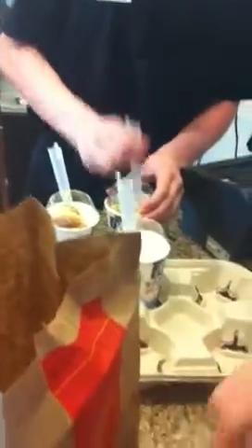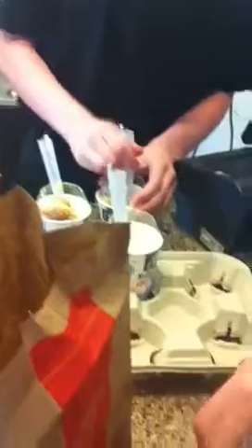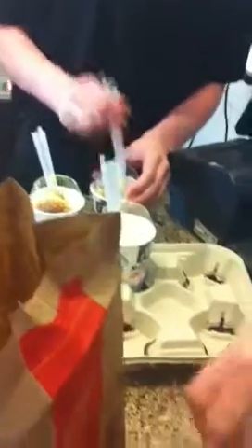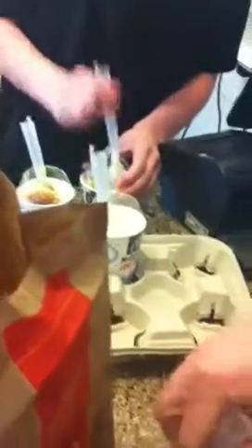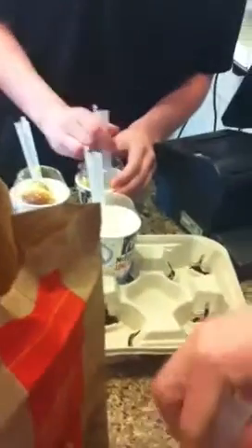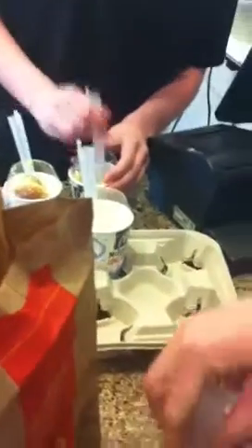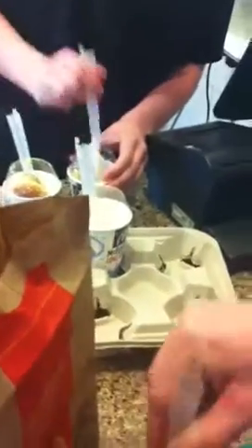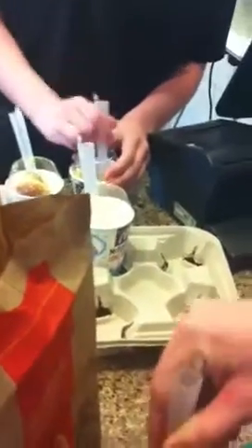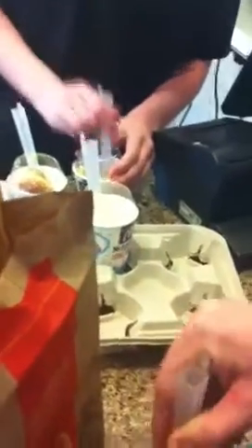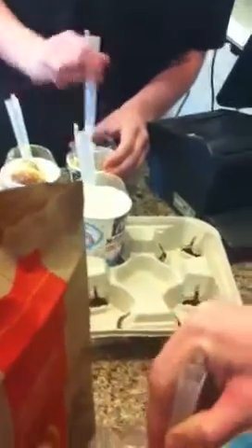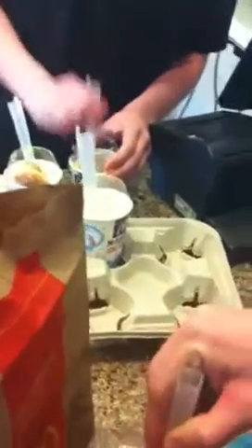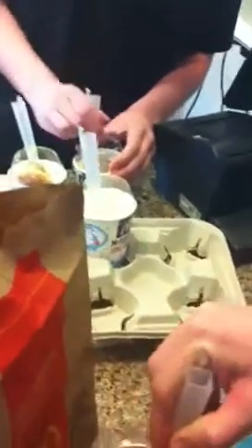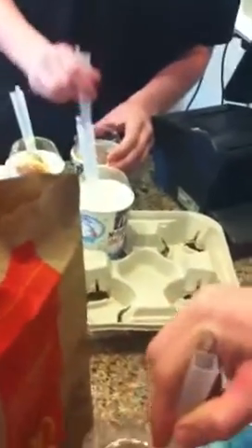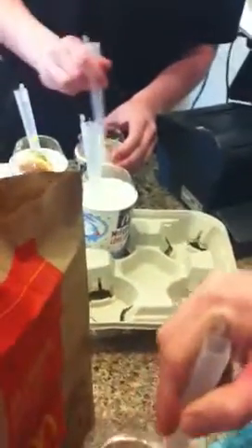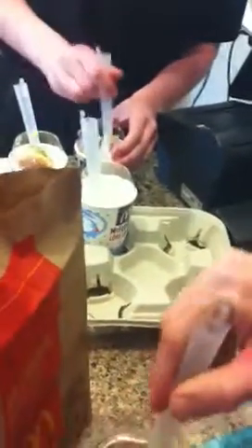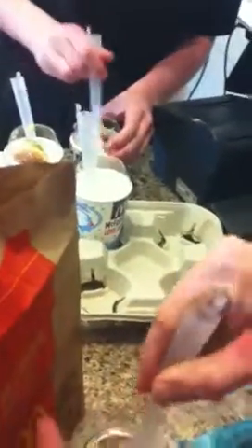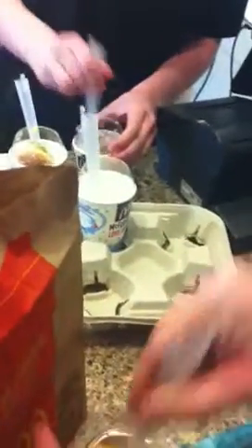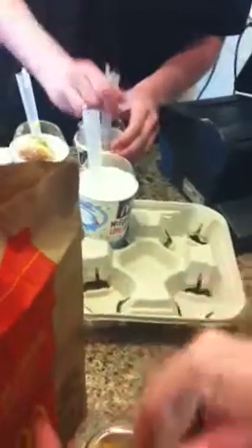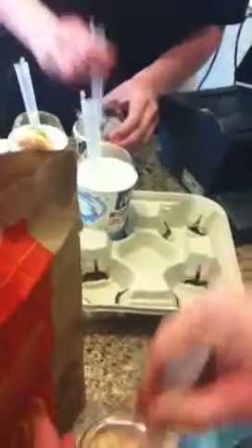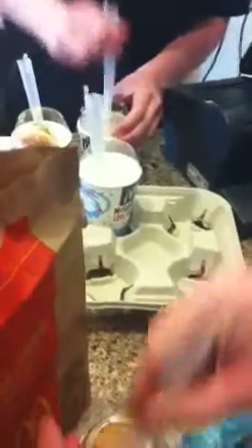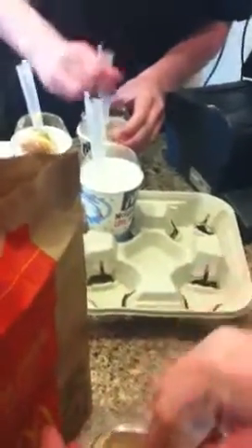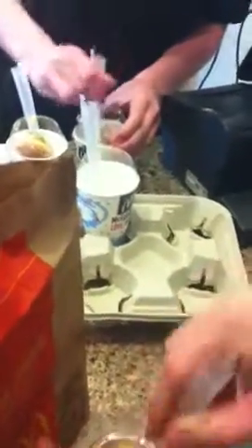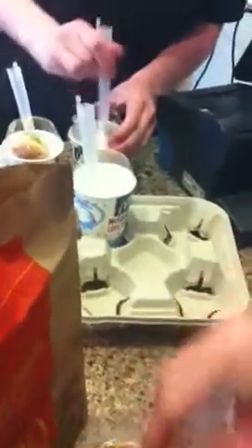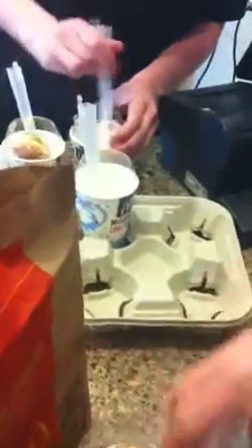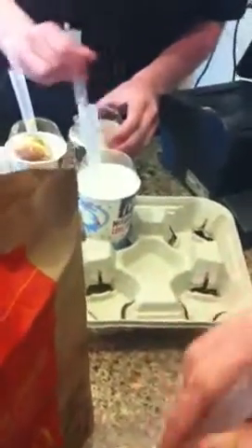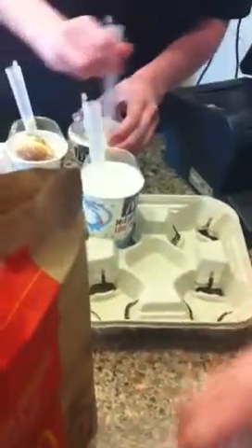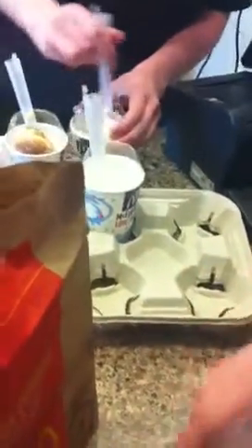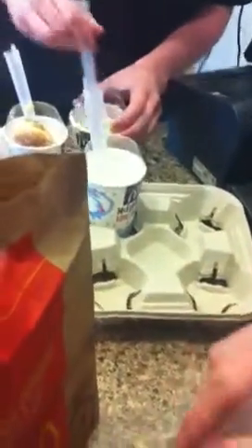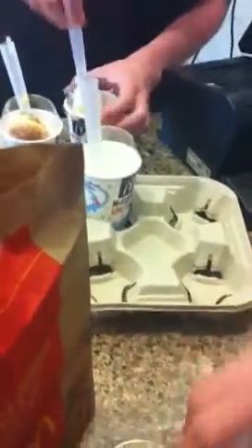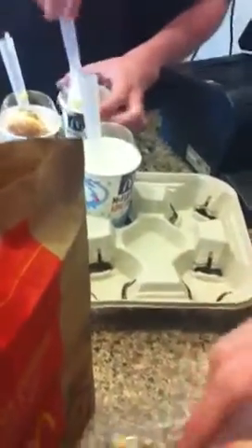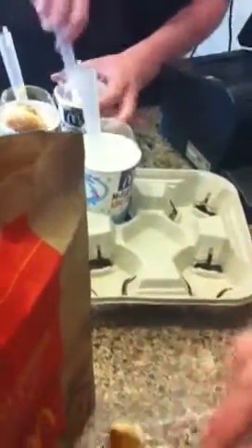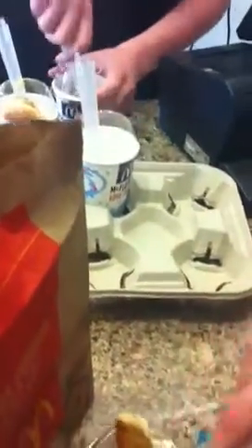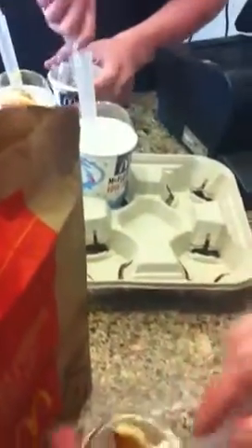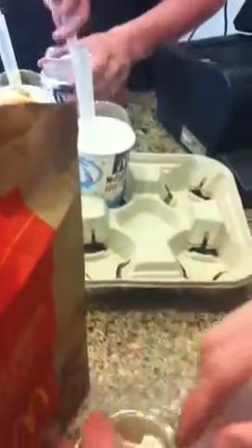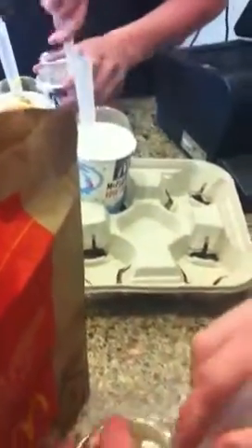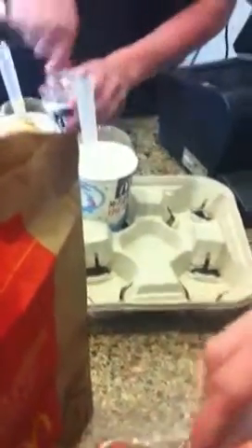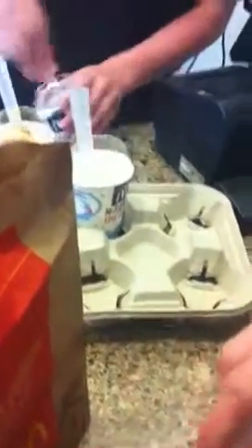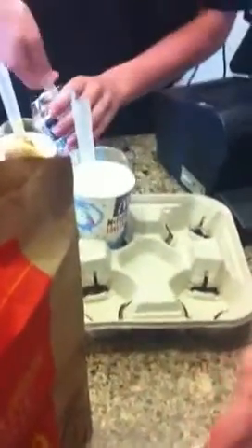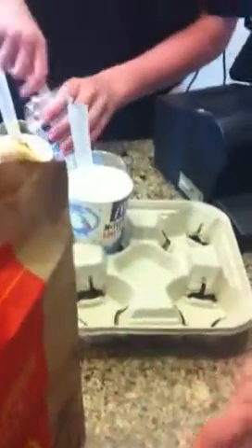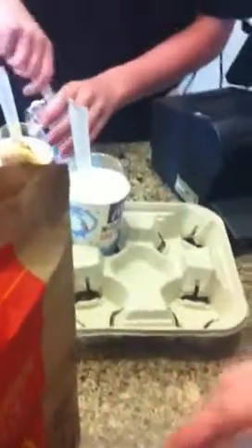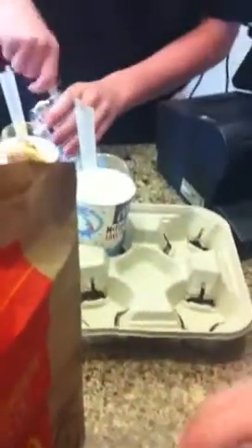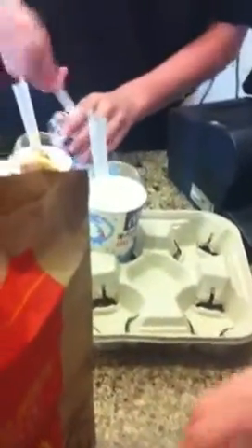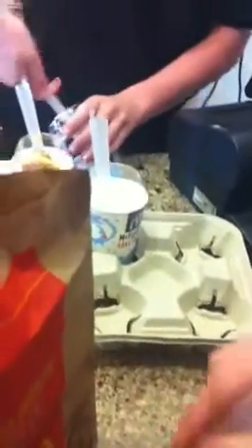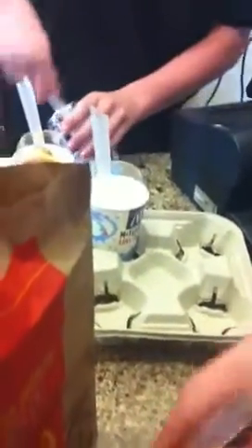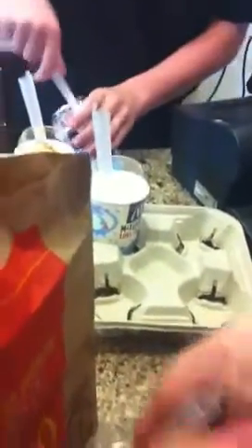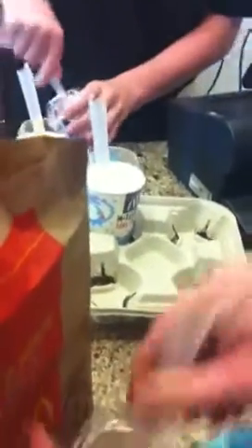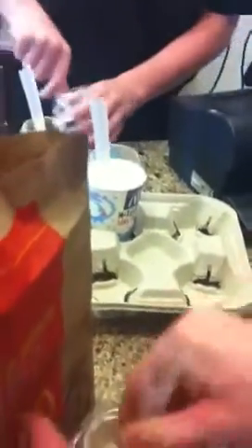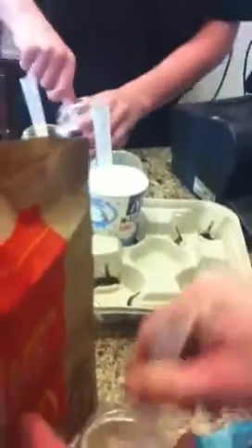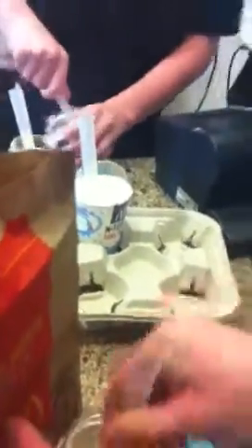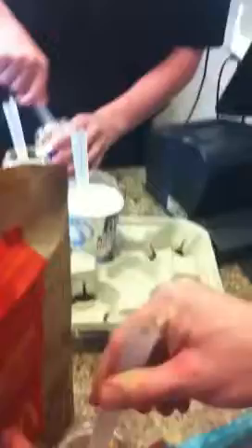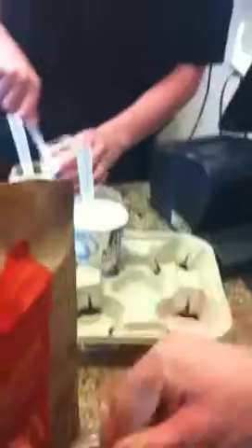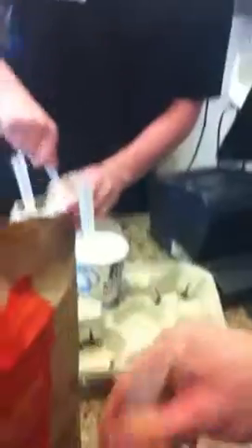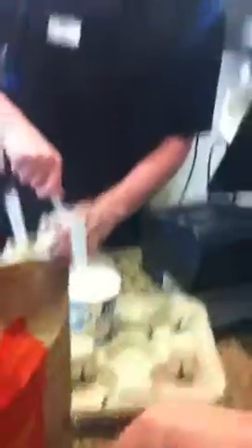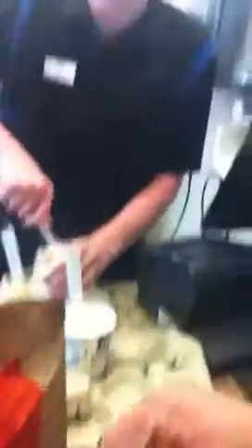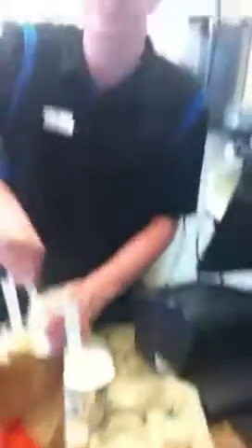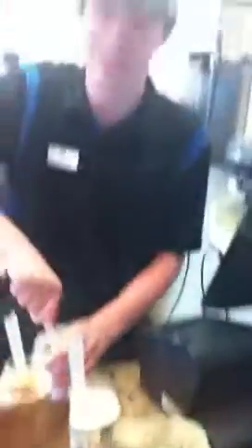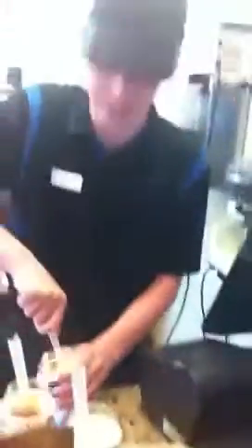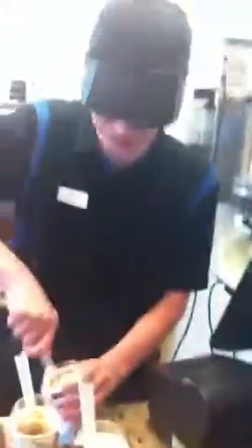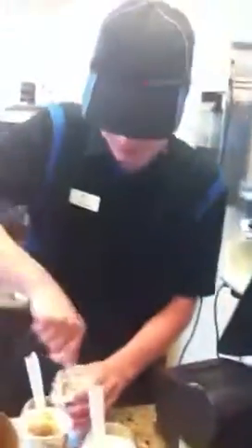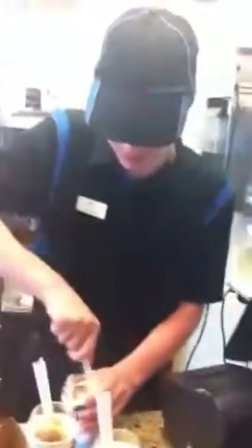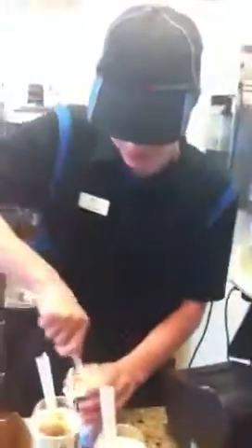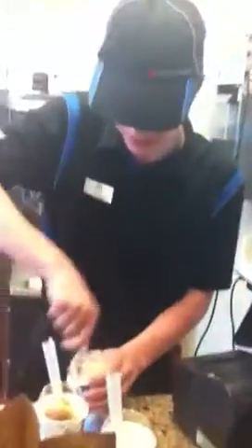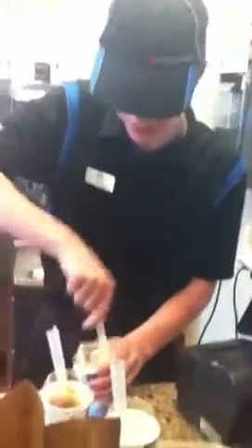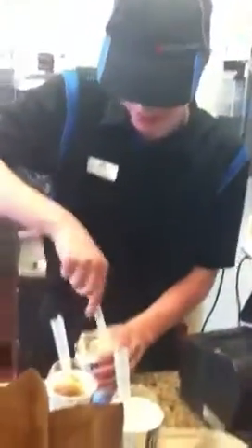Oh my gosh, I'm so scared of this. I usually don't even like — I'm so picky. I refuse to eat Big Macs. So this is going to be ridiculous.